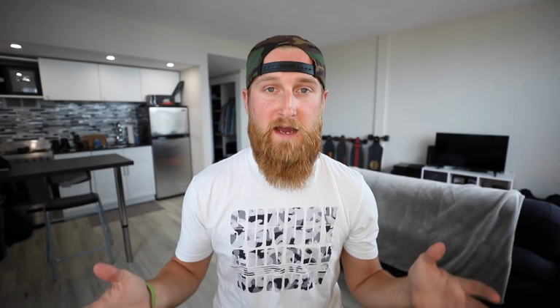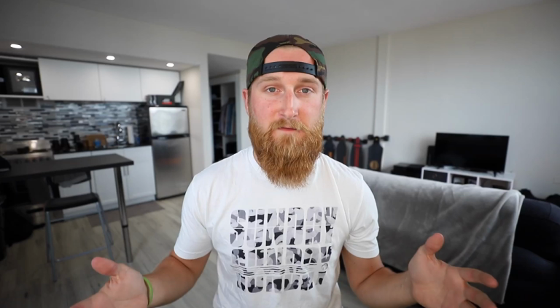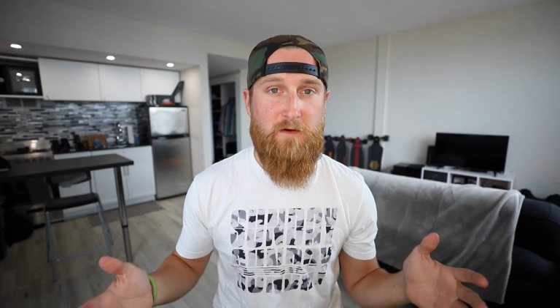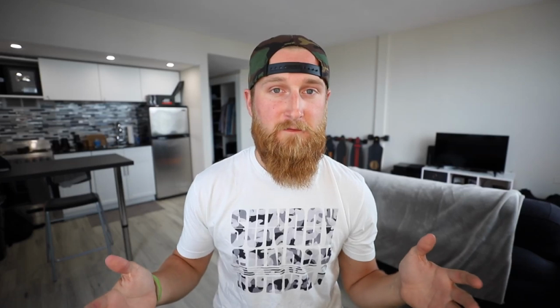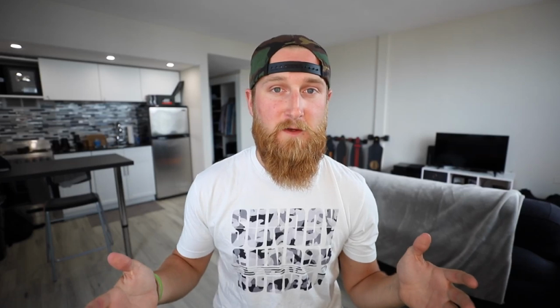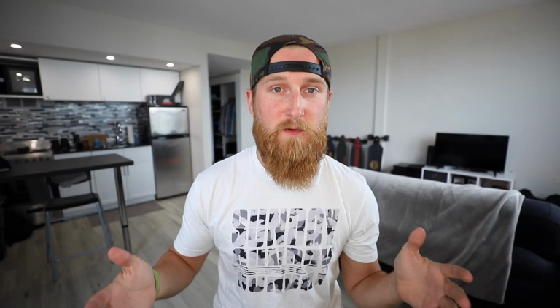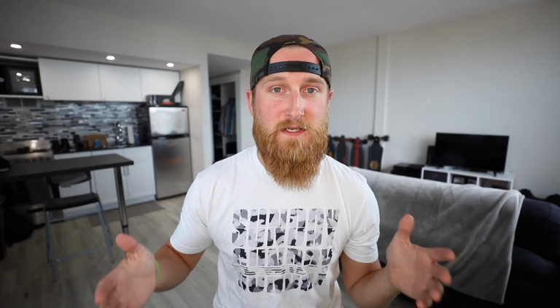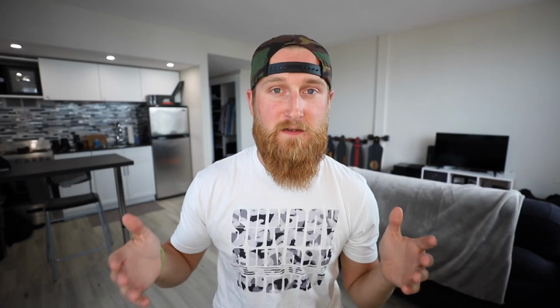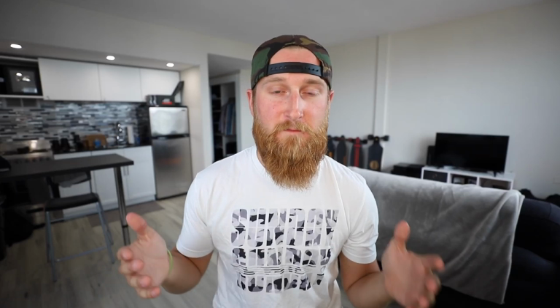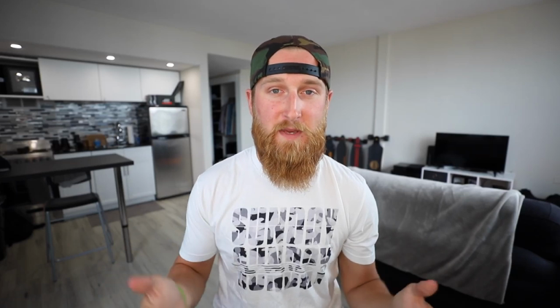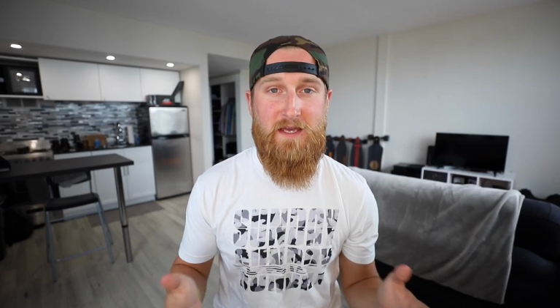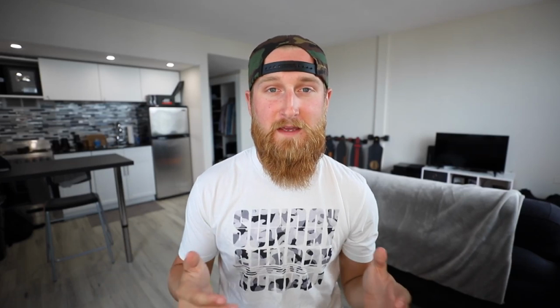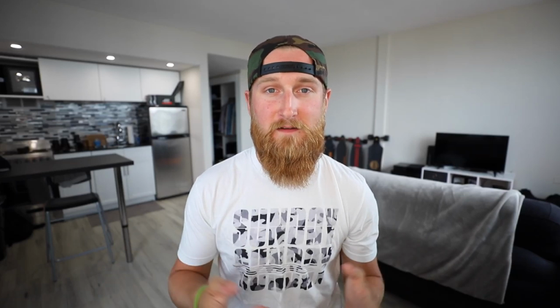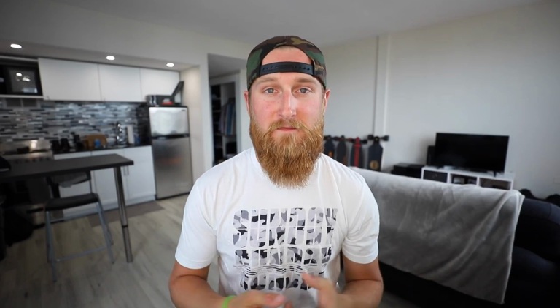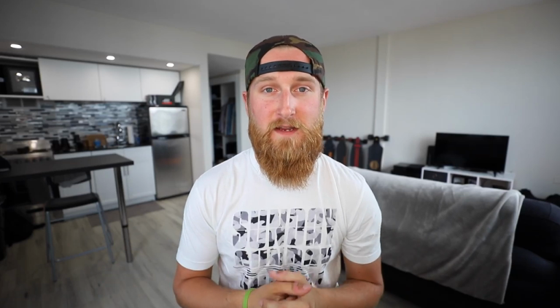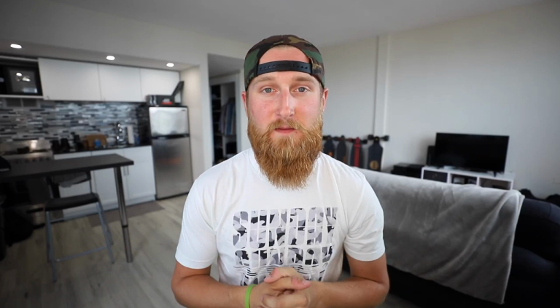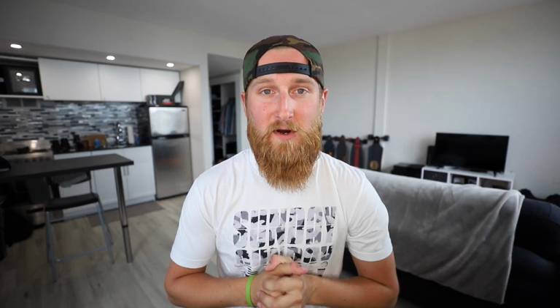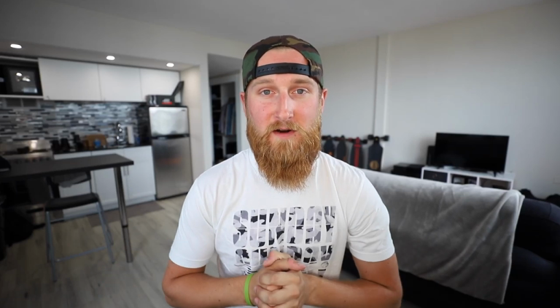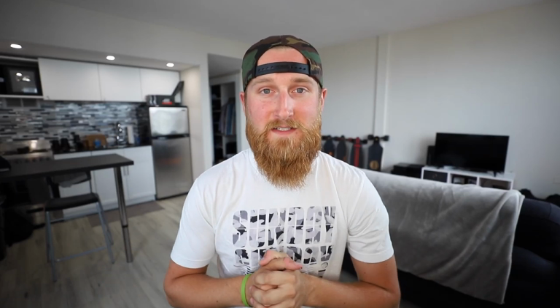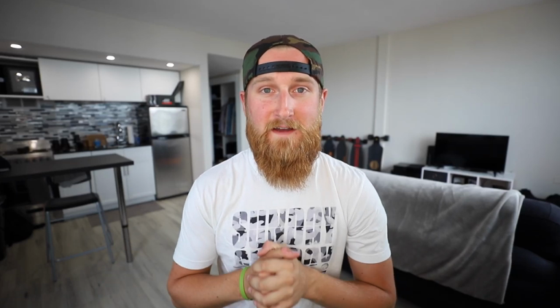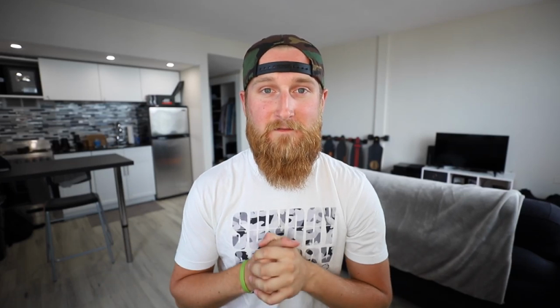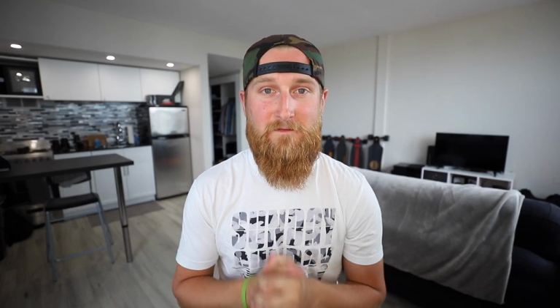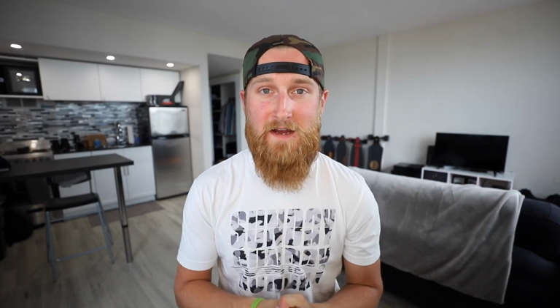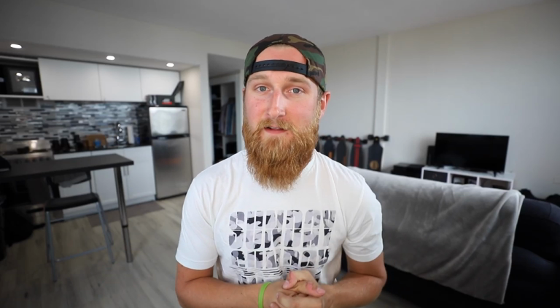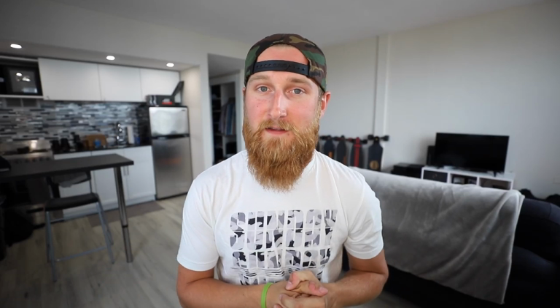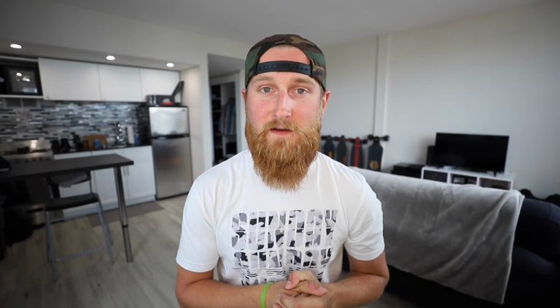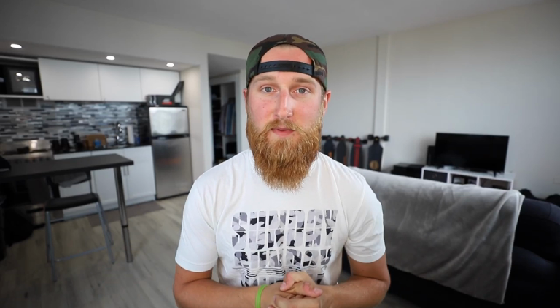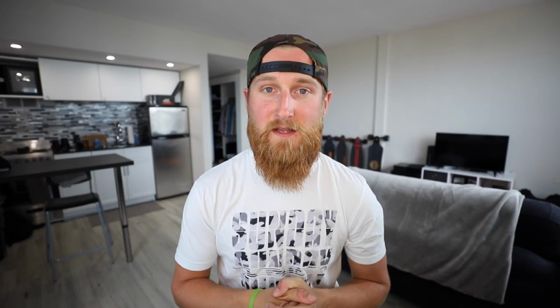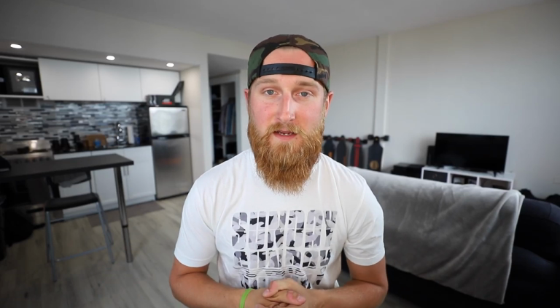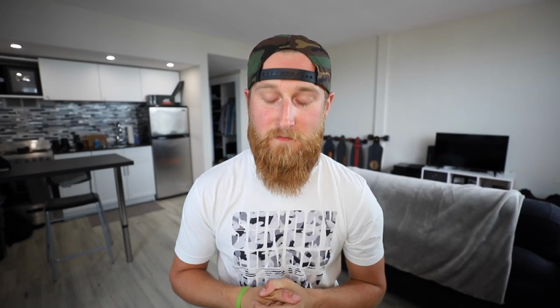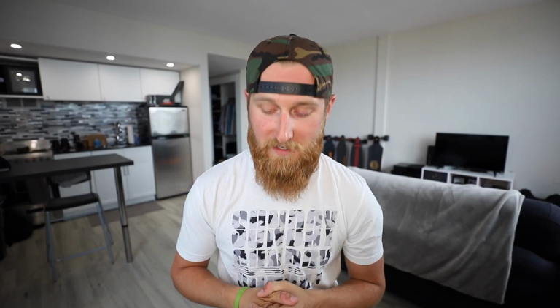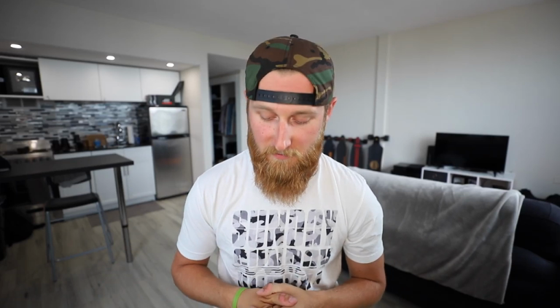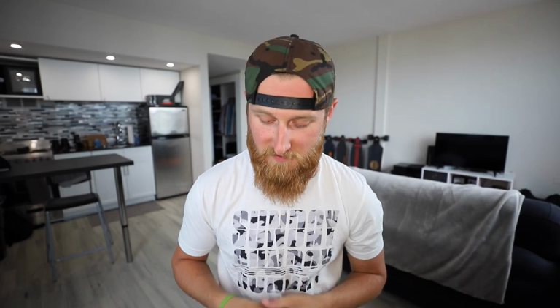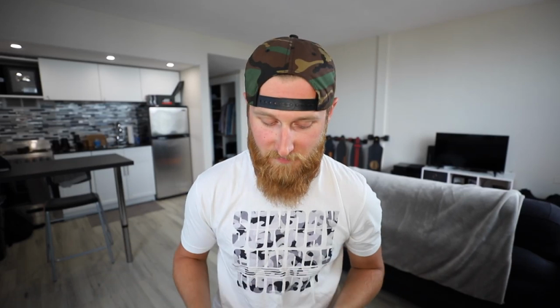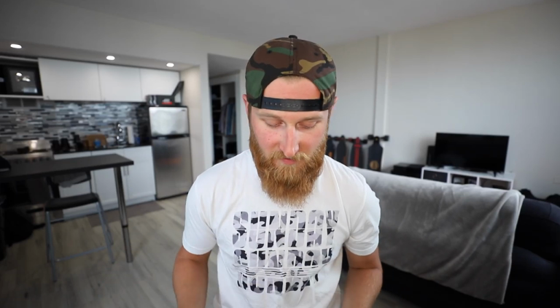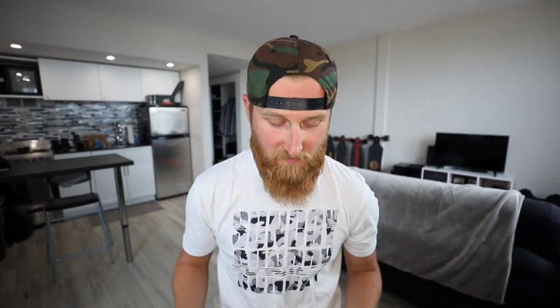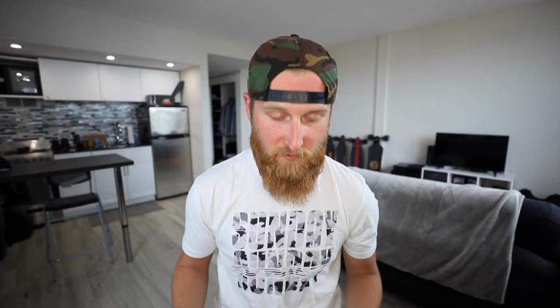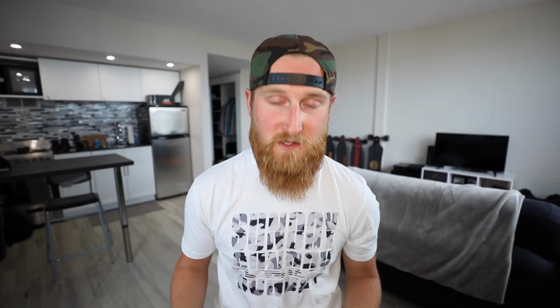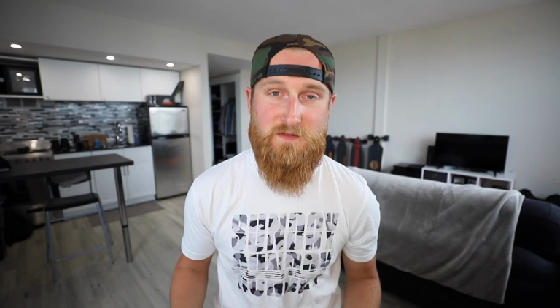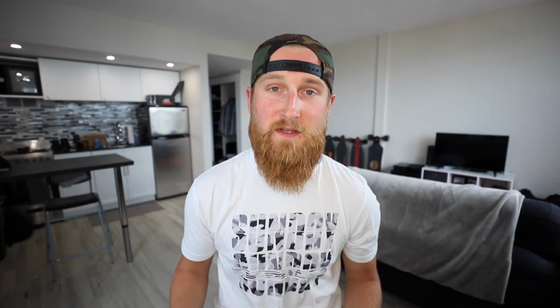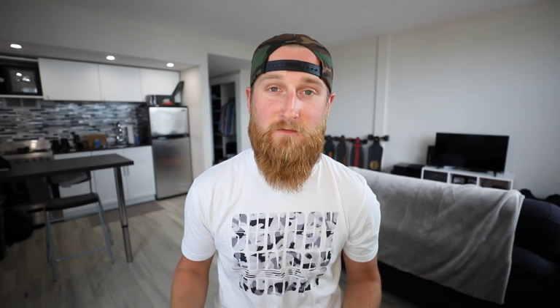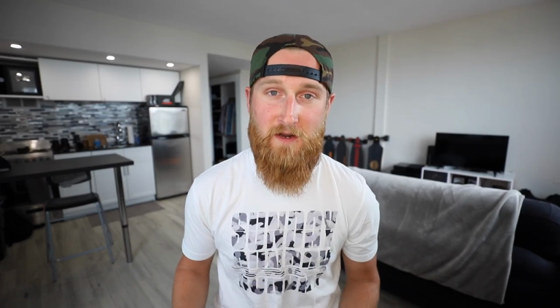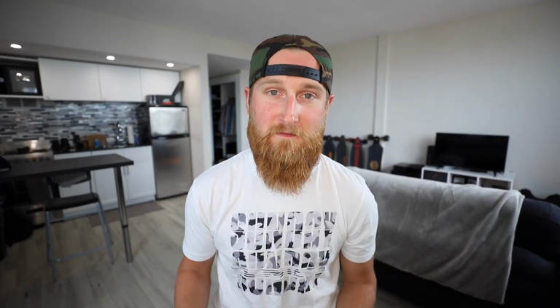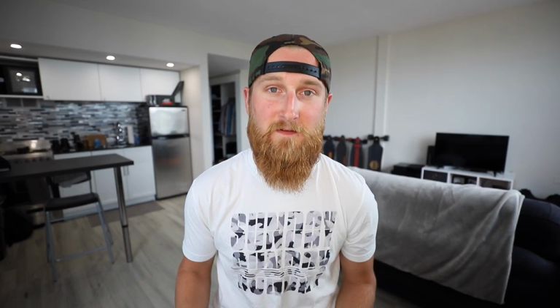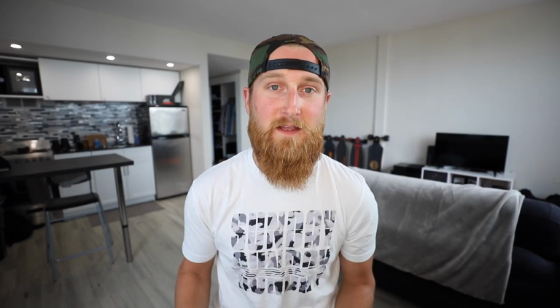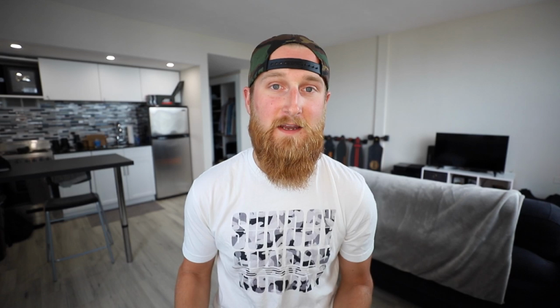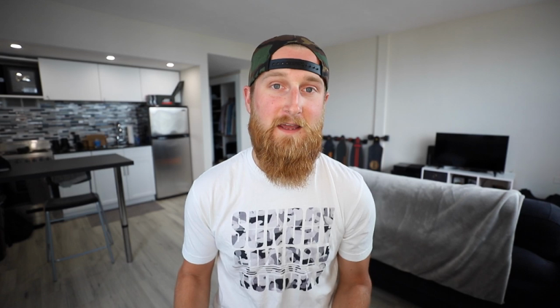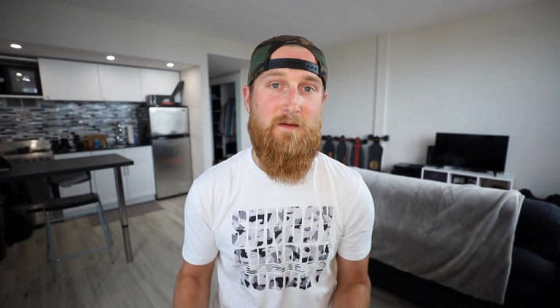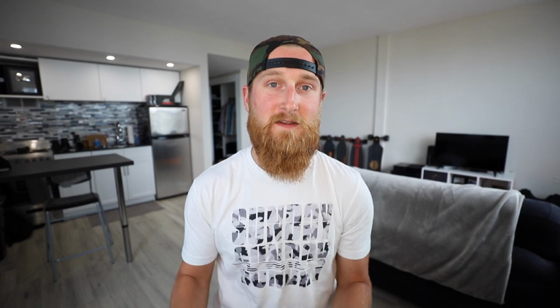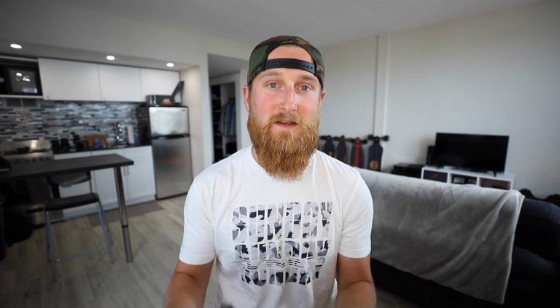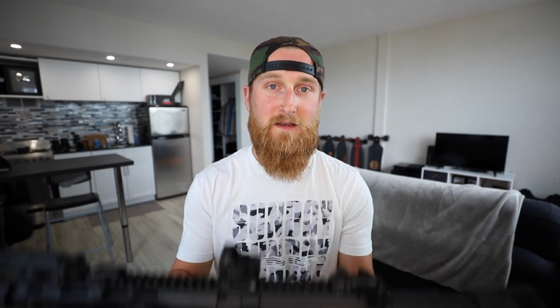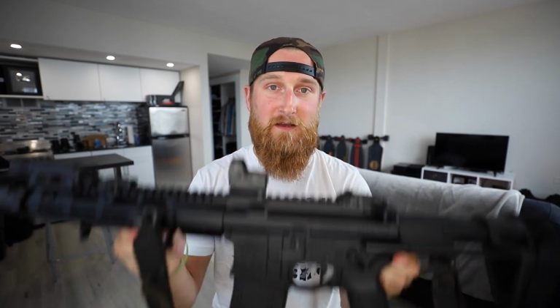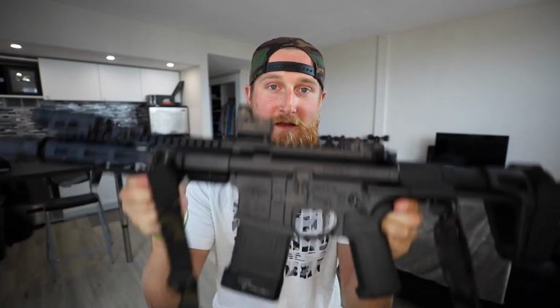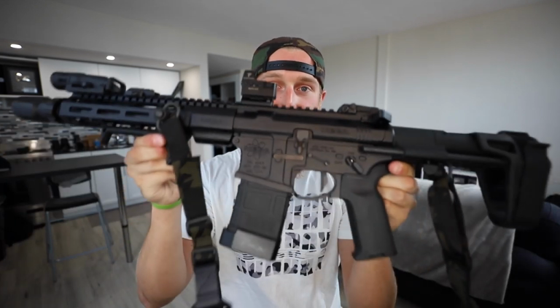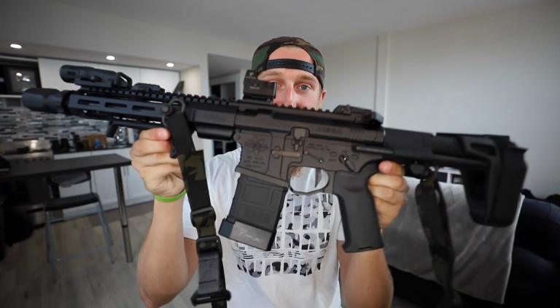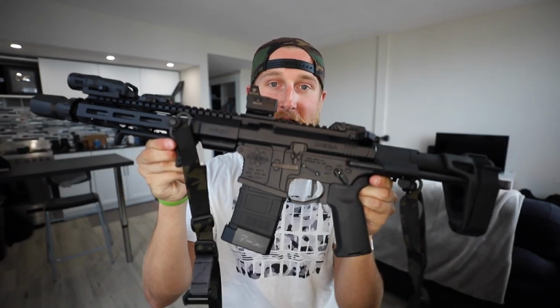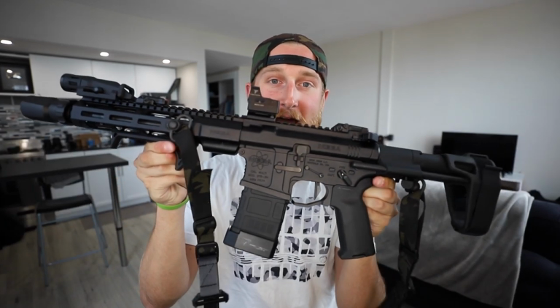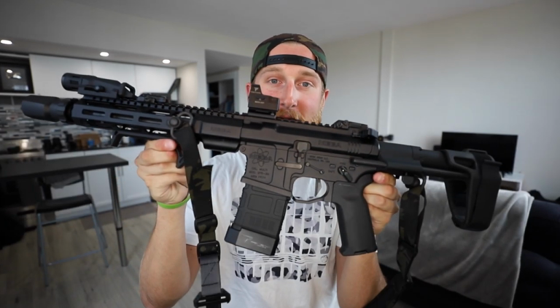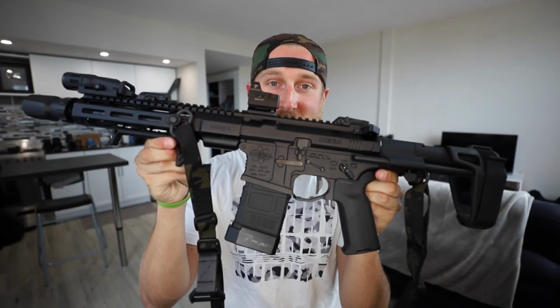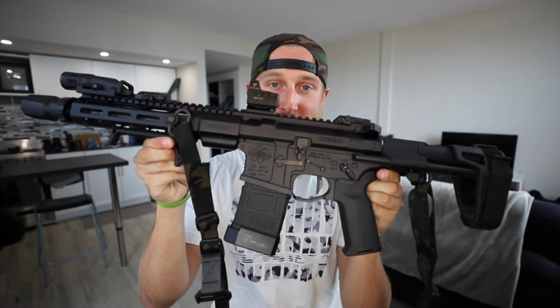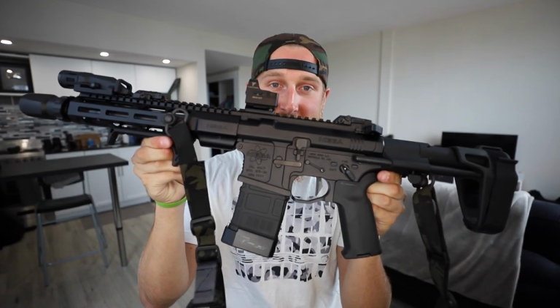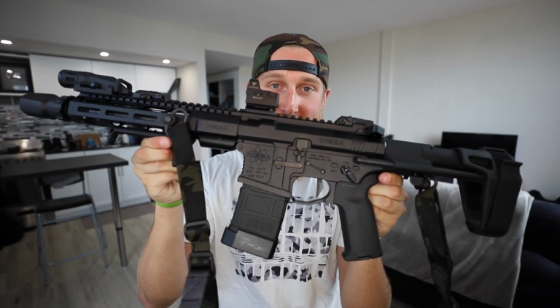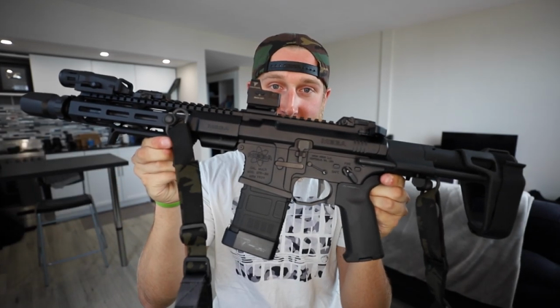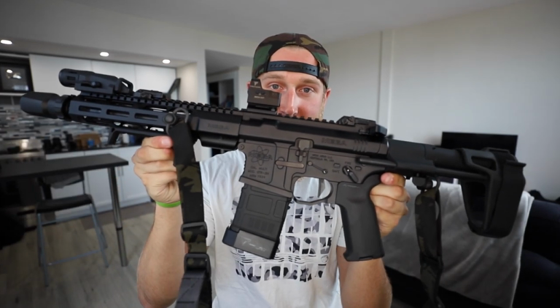After a few weeks of picking and fitting parts, I've finally completed my newest build, which has been rightfully named the Atom Smasher.